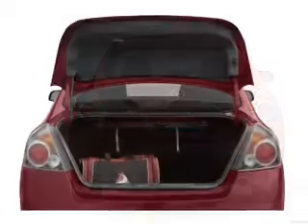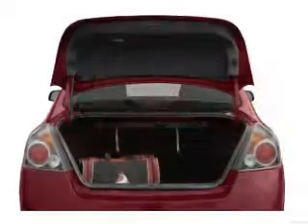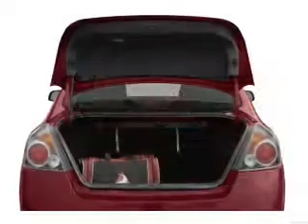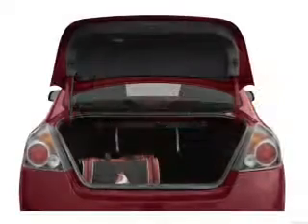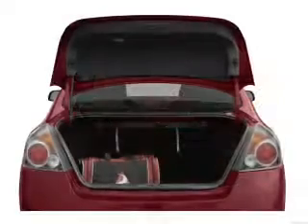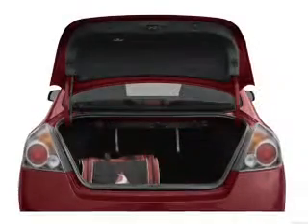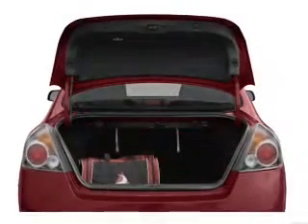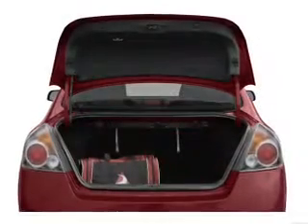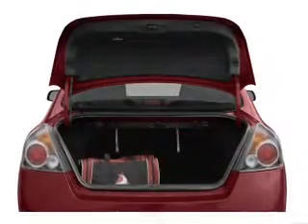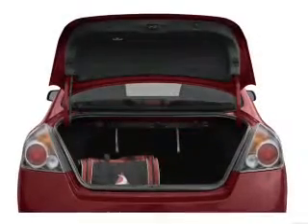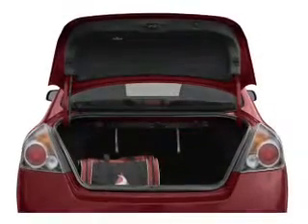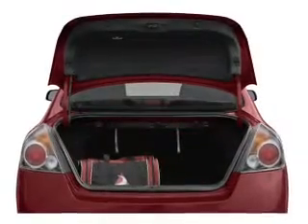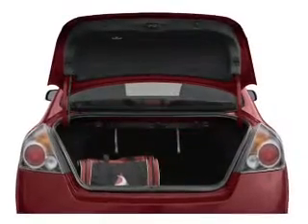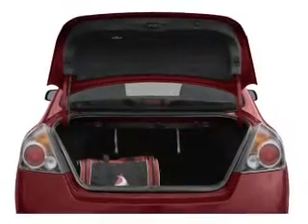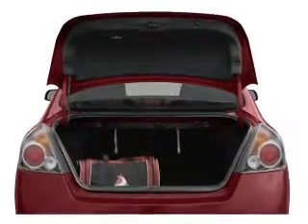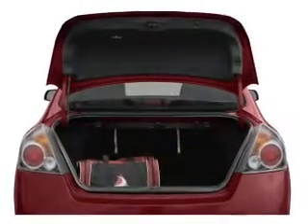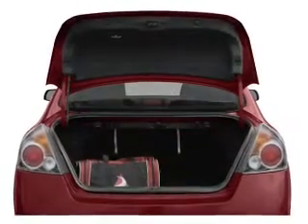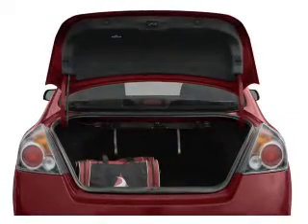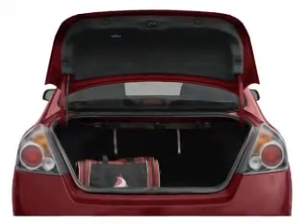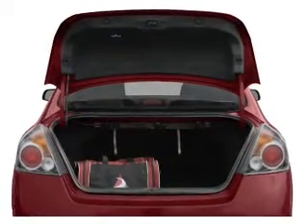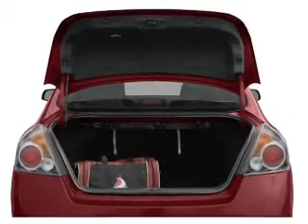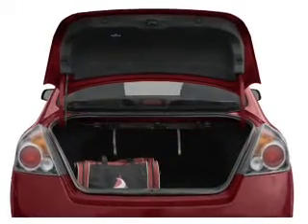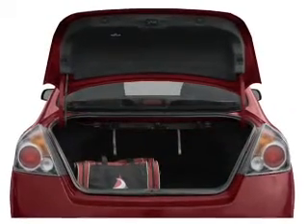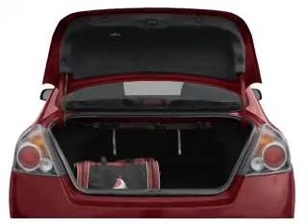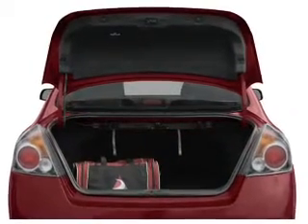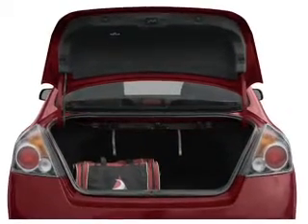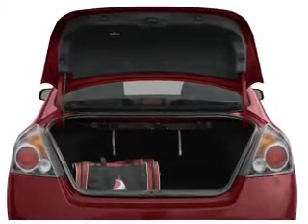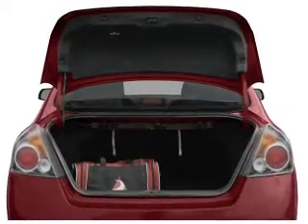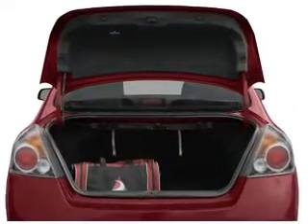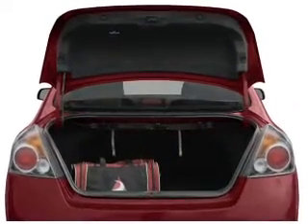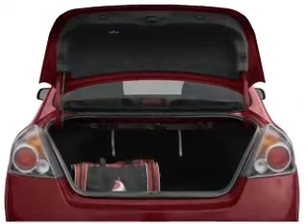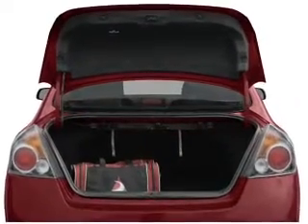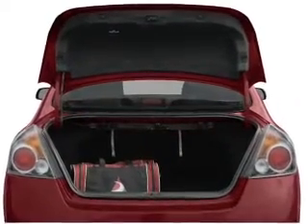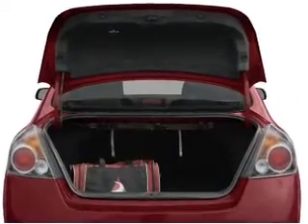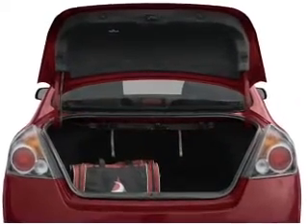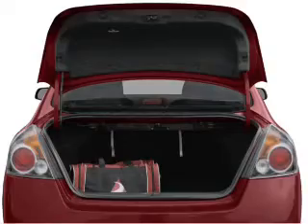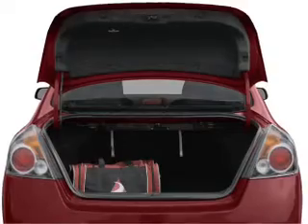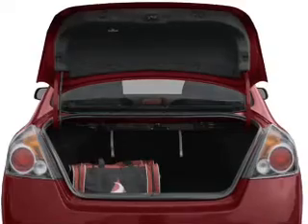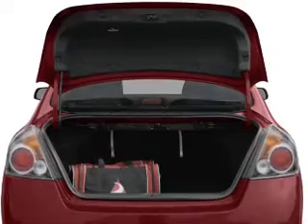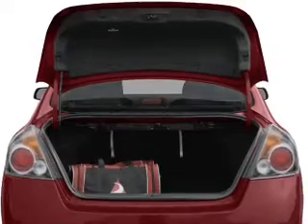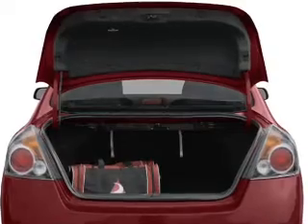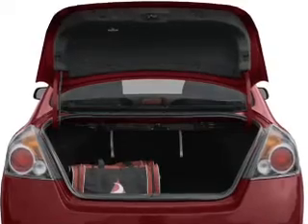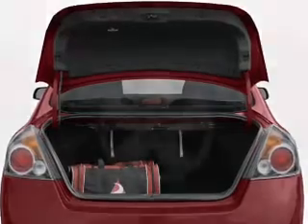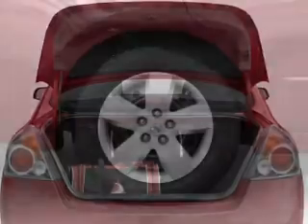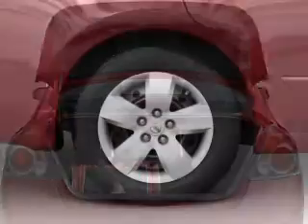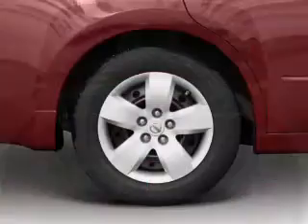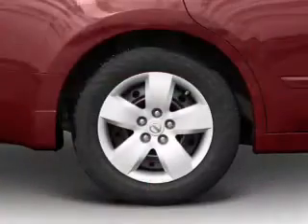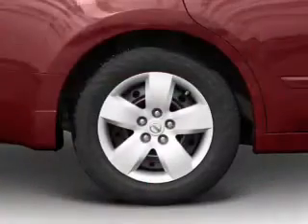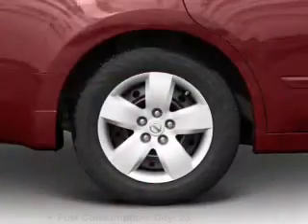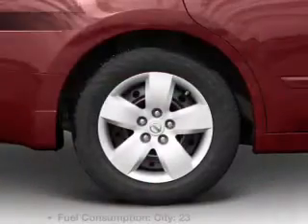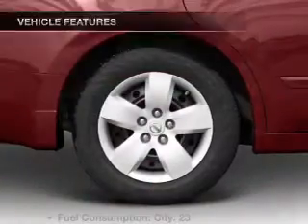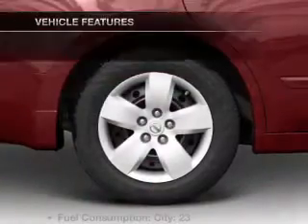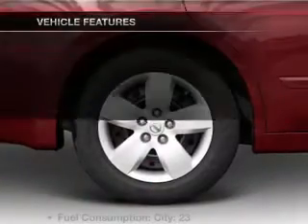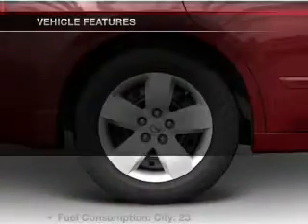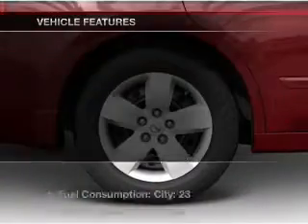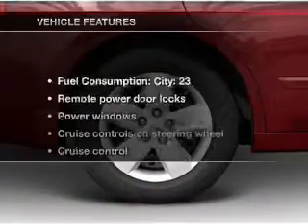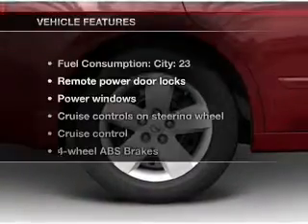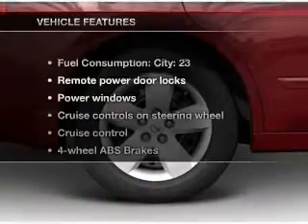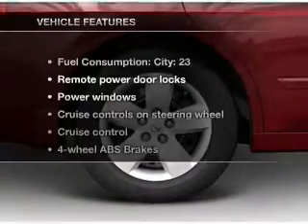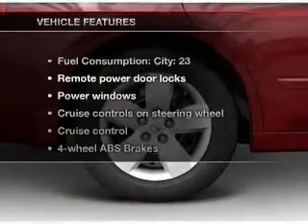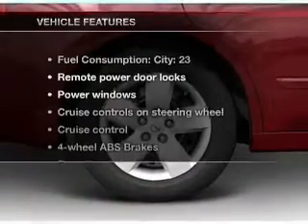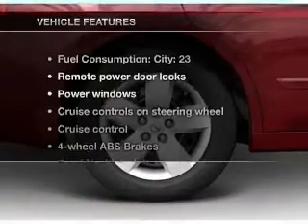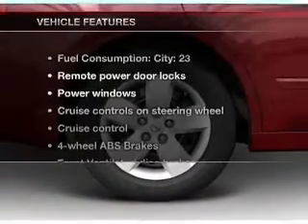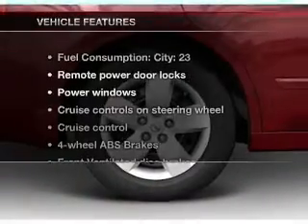Heated seats offer comfort in cold weather. Tailor the temperature to your preference and your passengers.